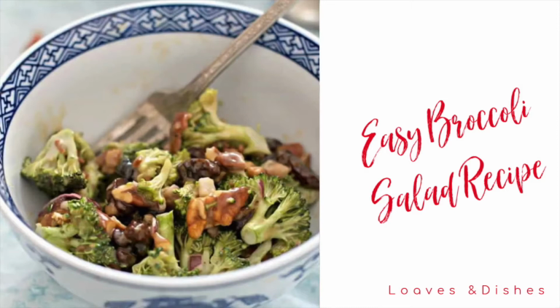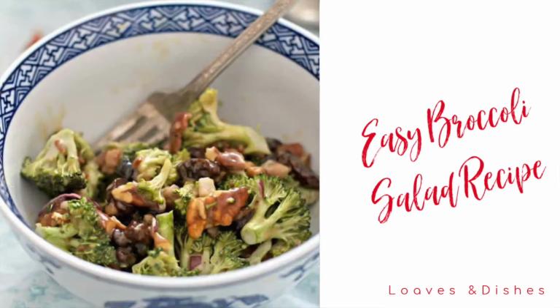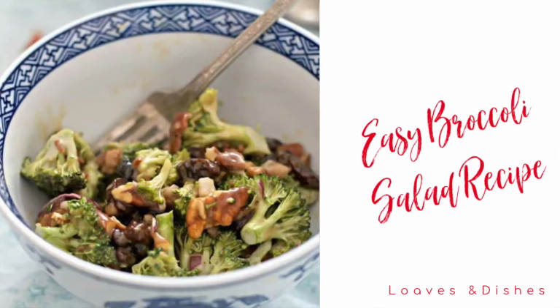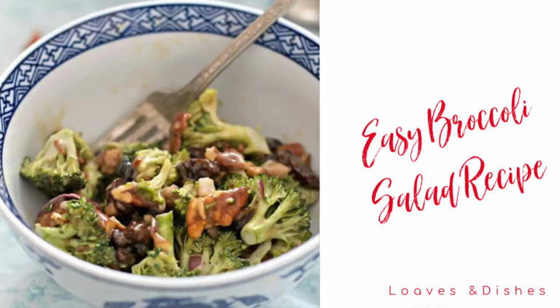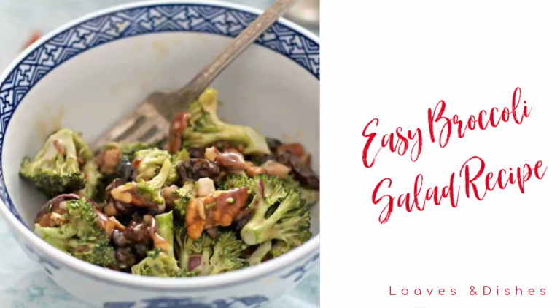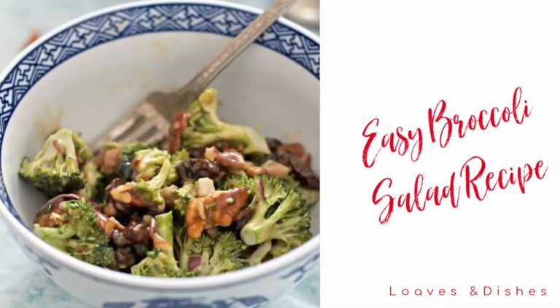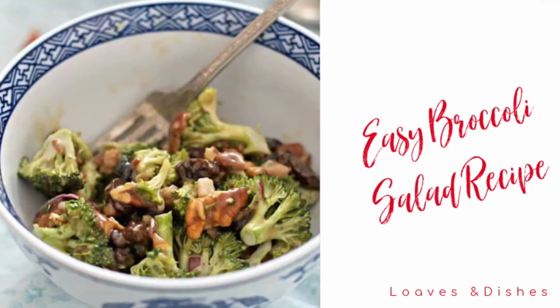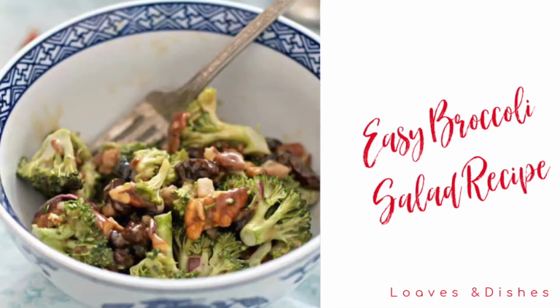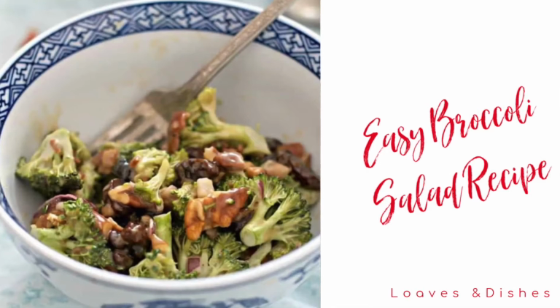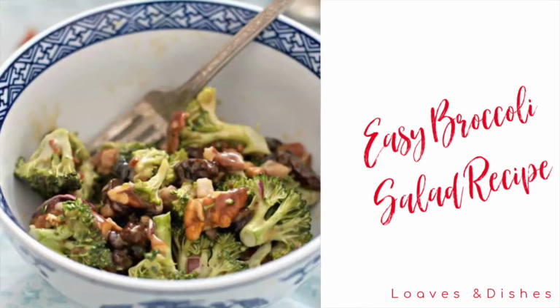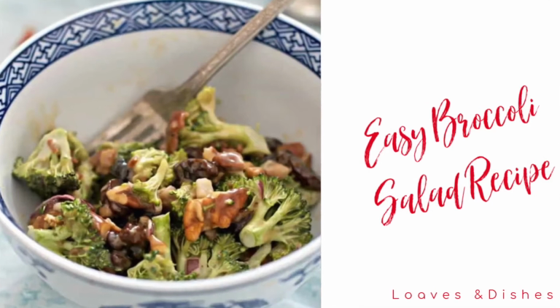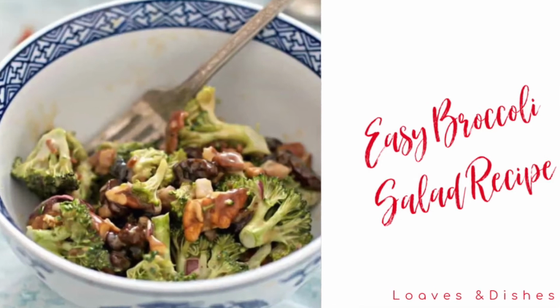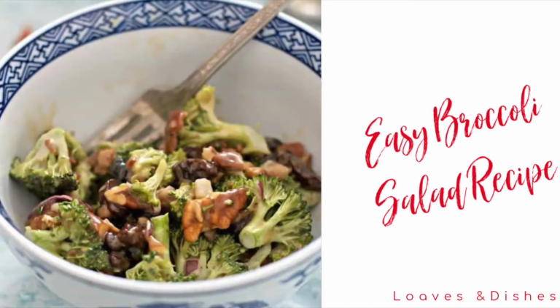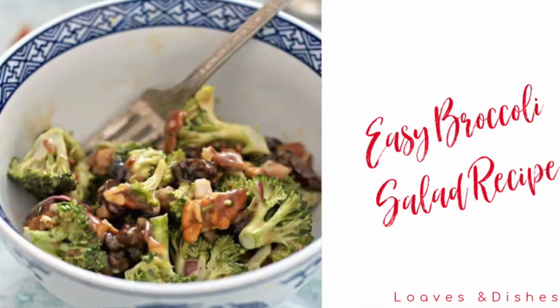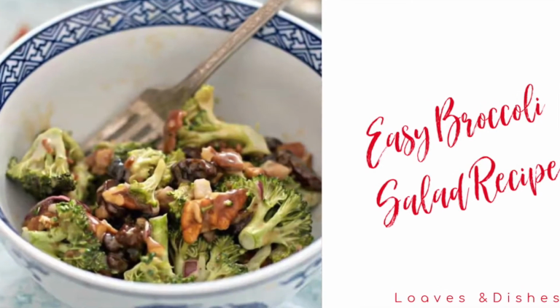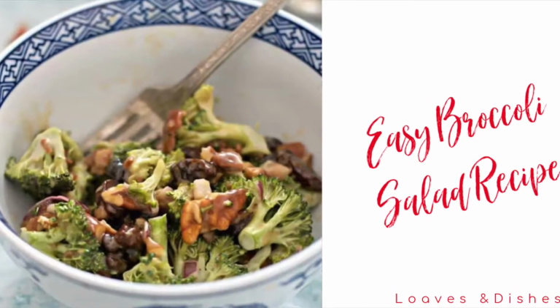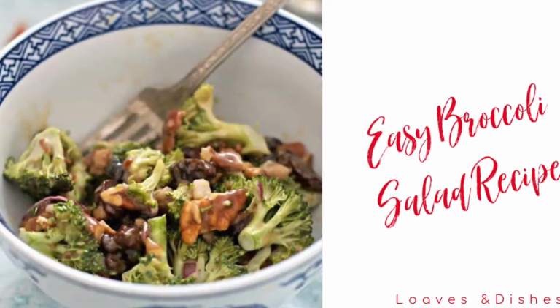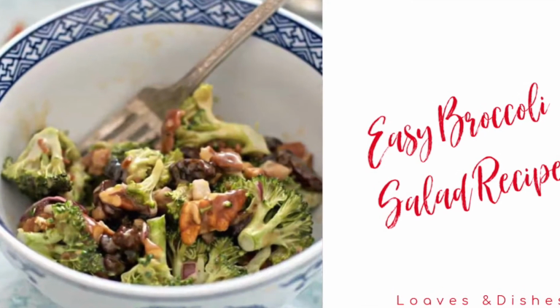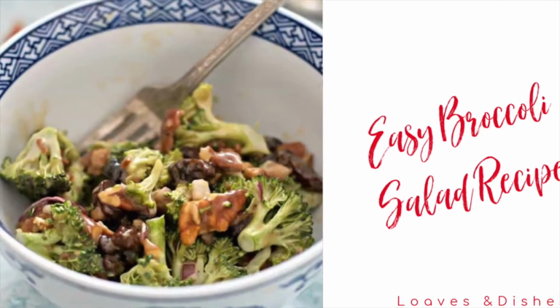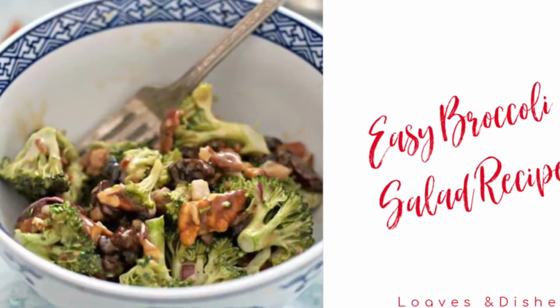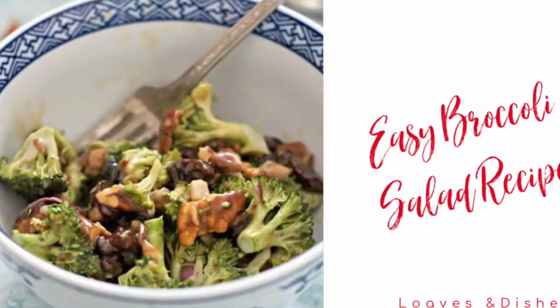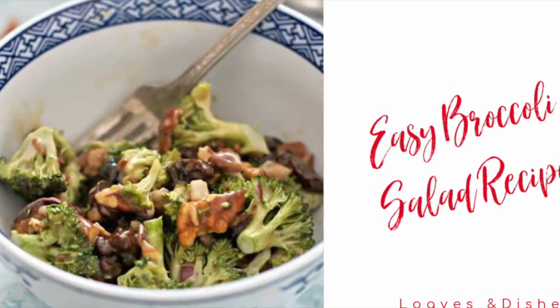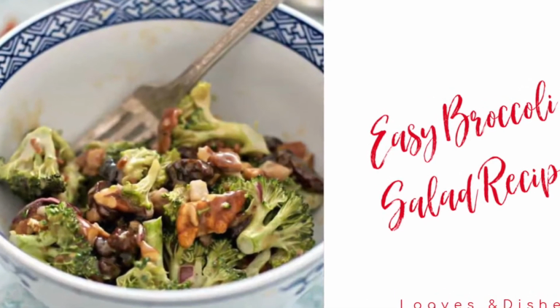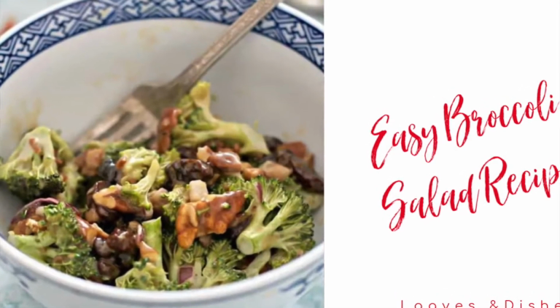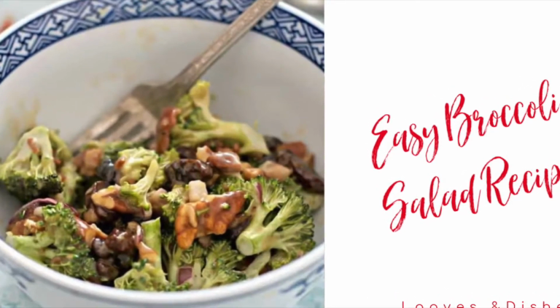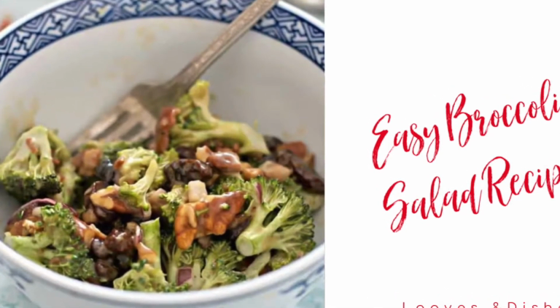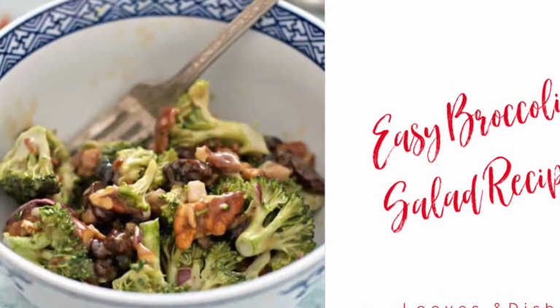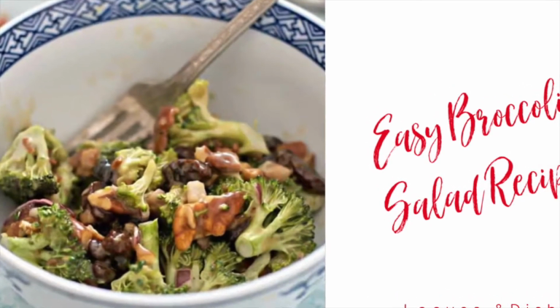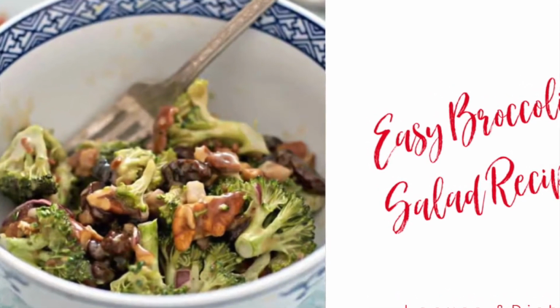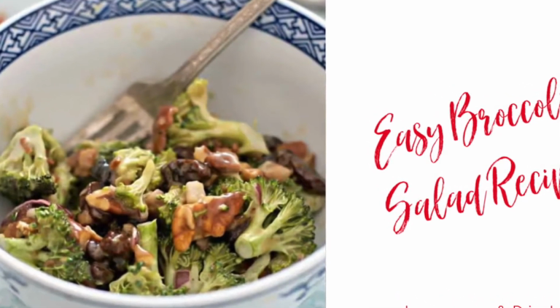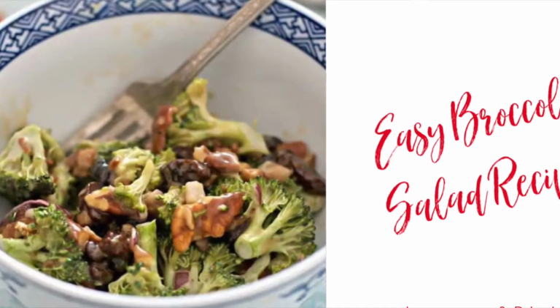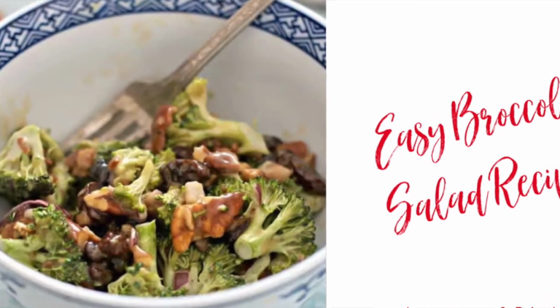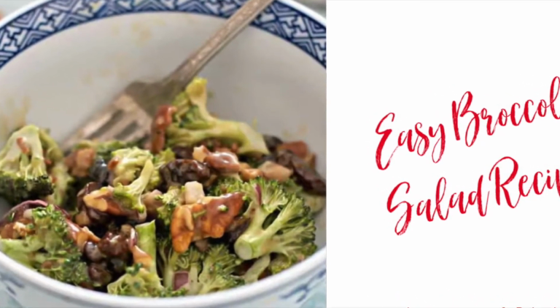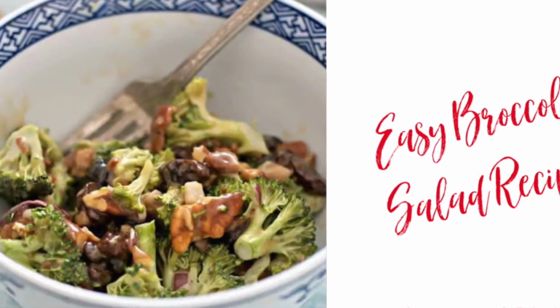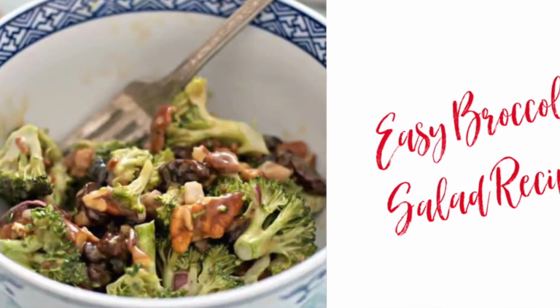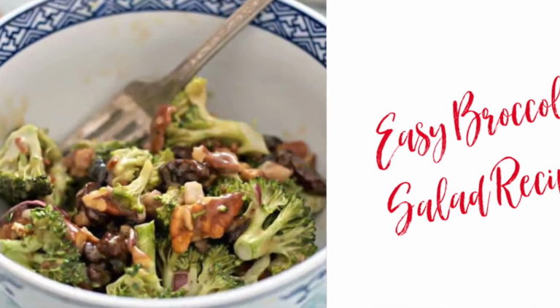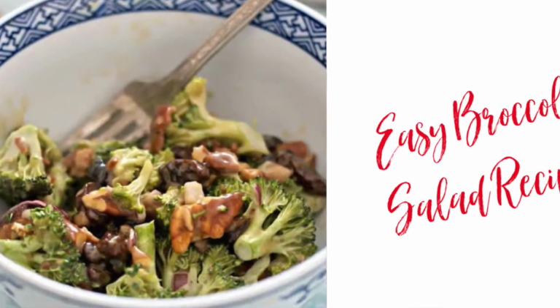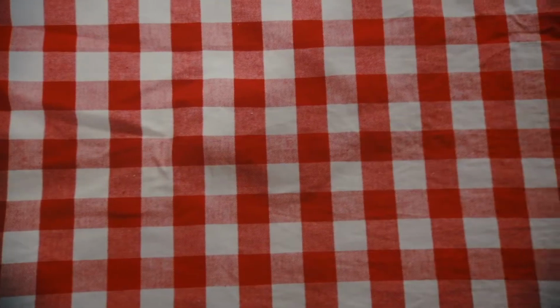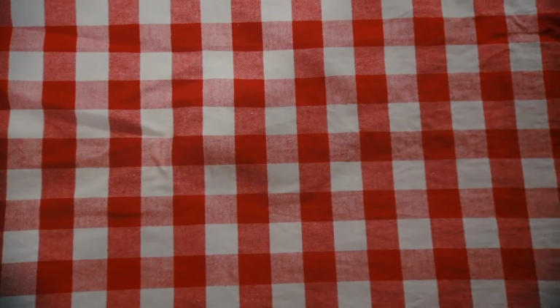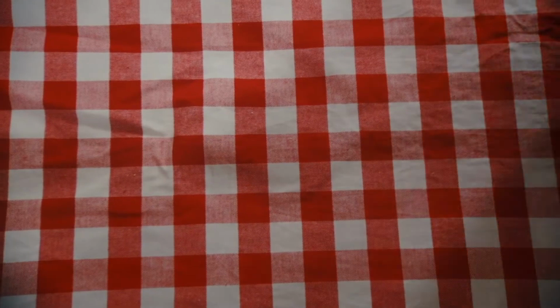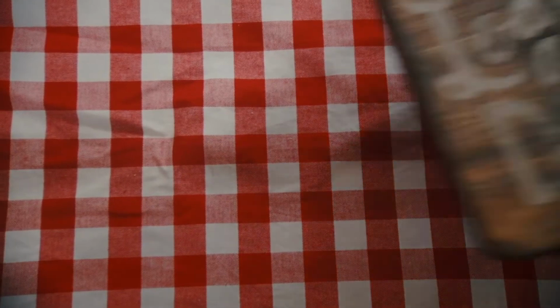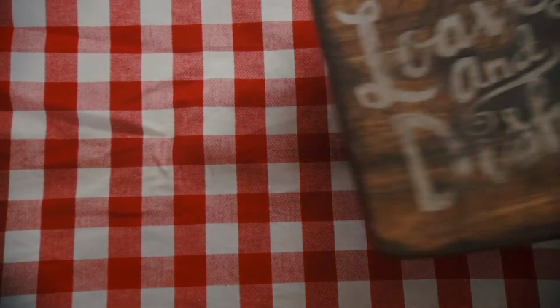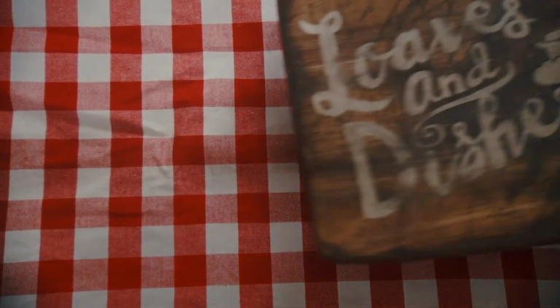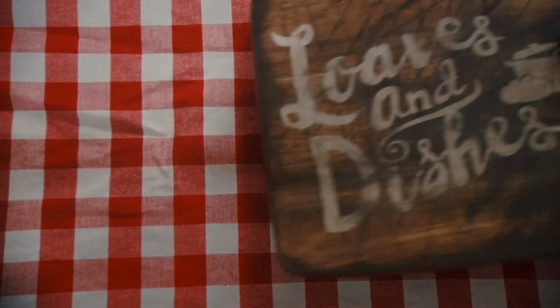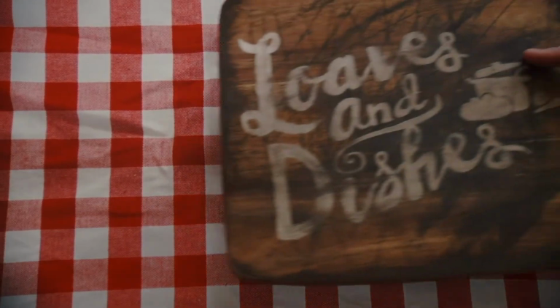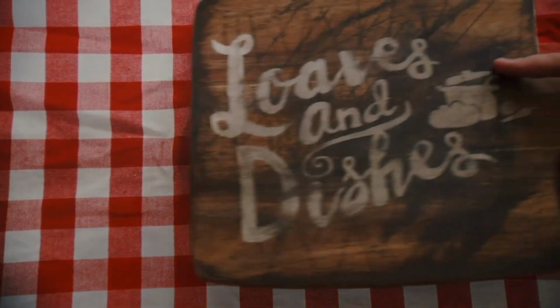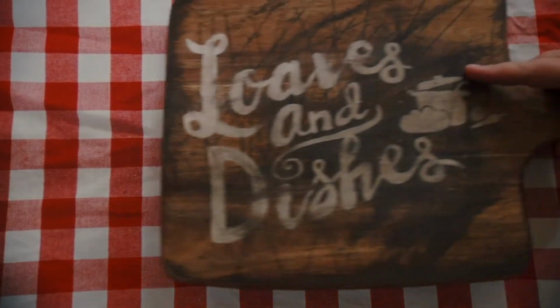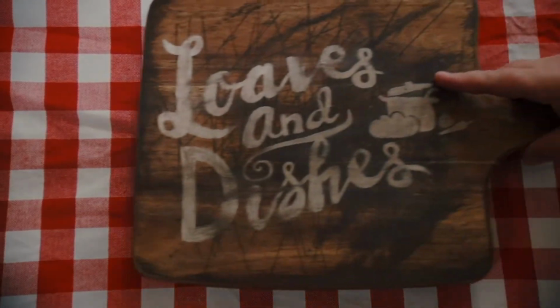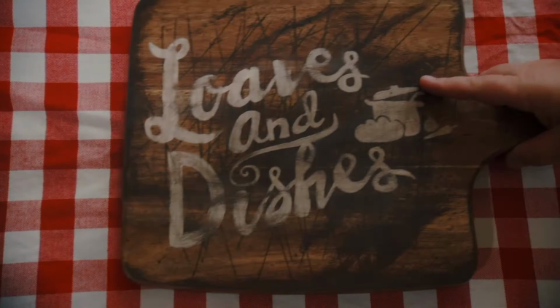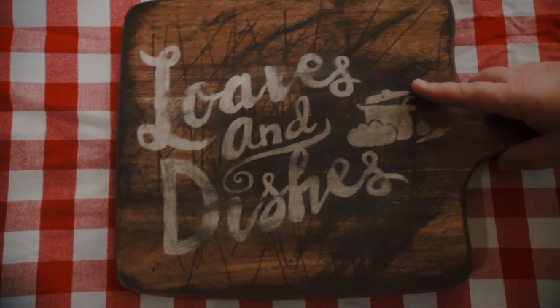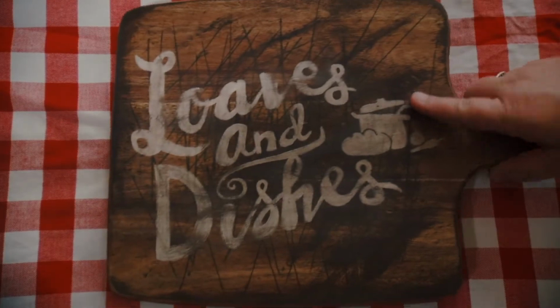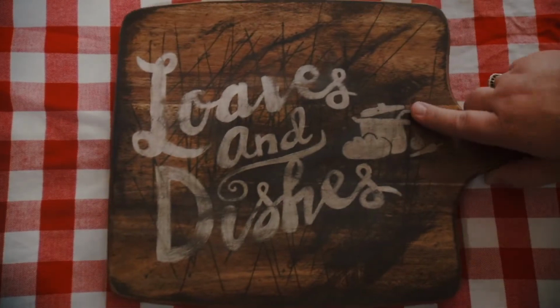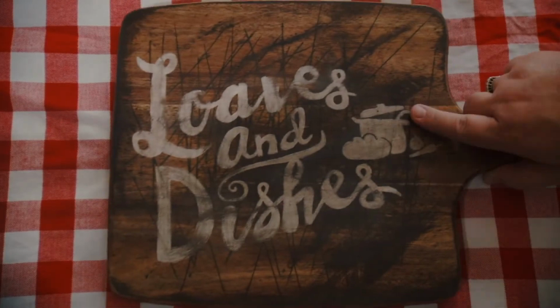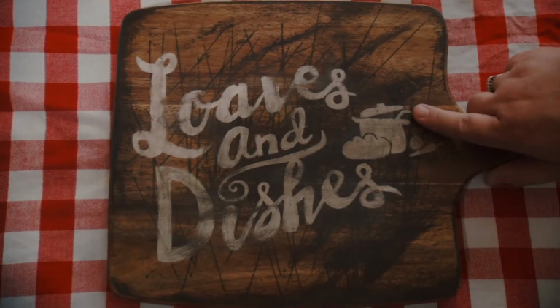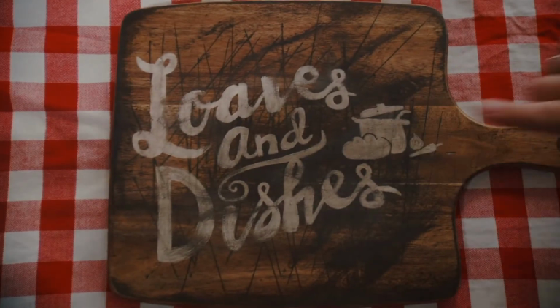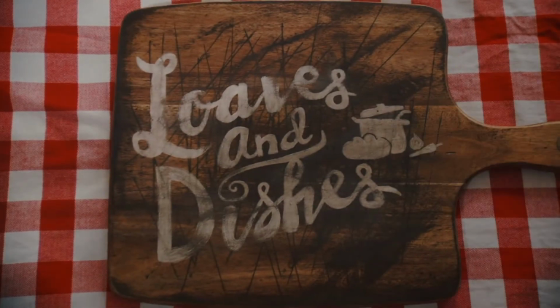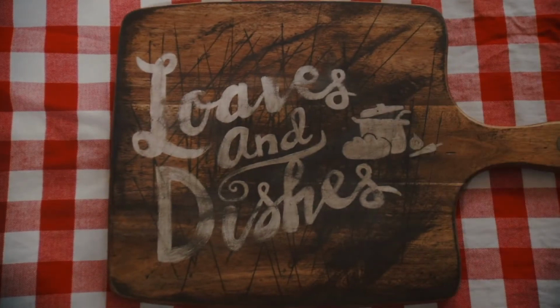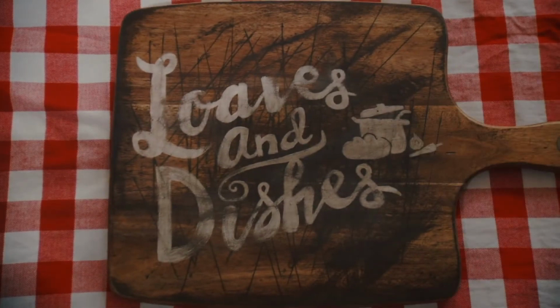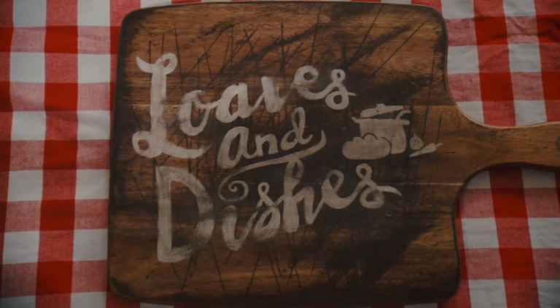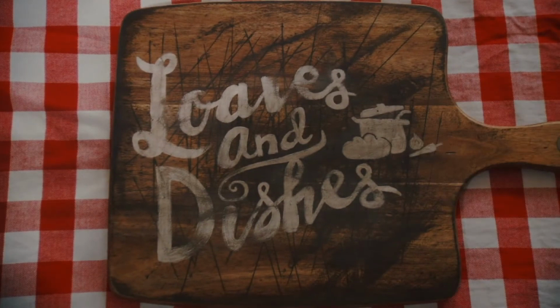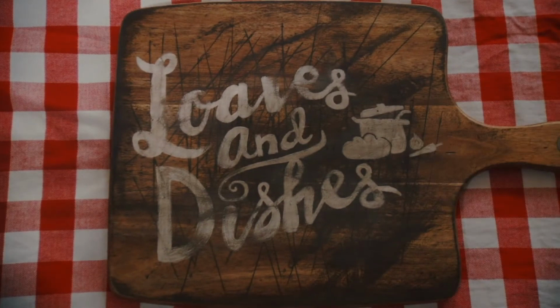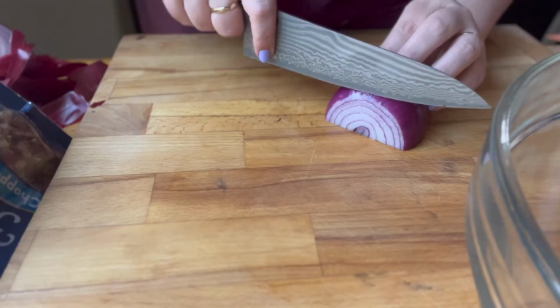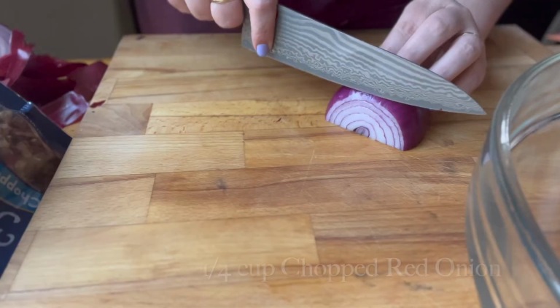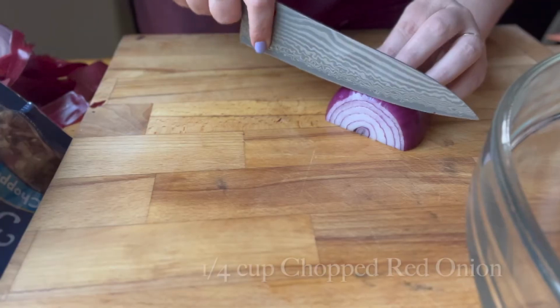Hey, it's Sarah with Loaves and Dishes, and today I'm gonna be showing you how to make this super easy broccoli salad recipe.